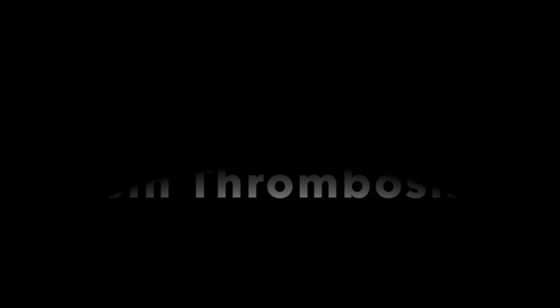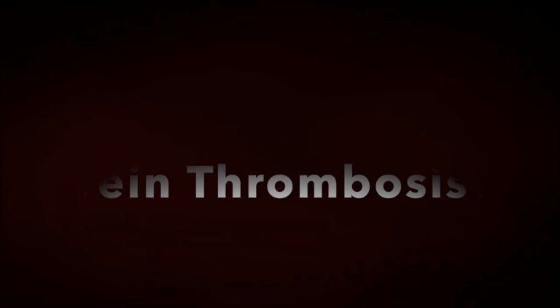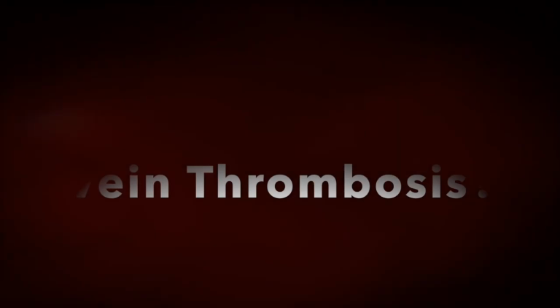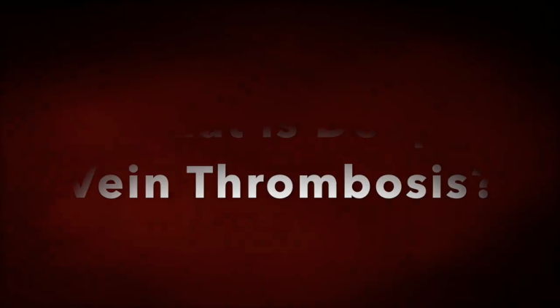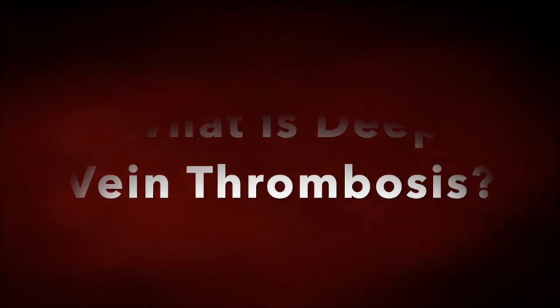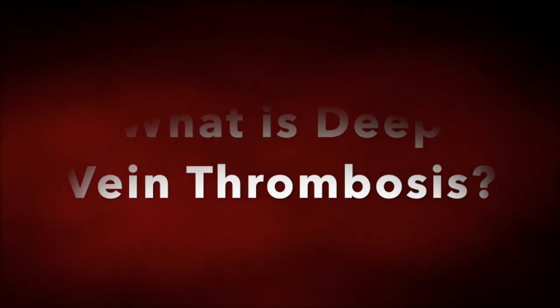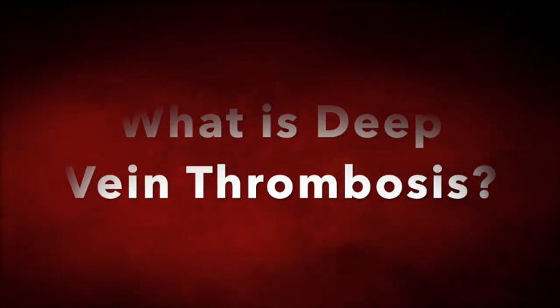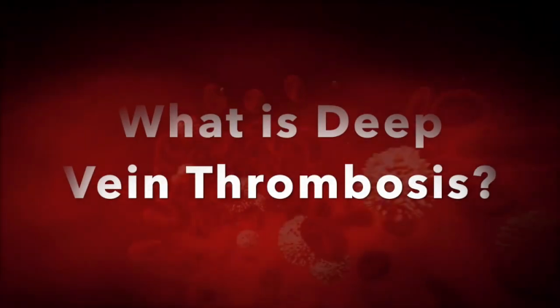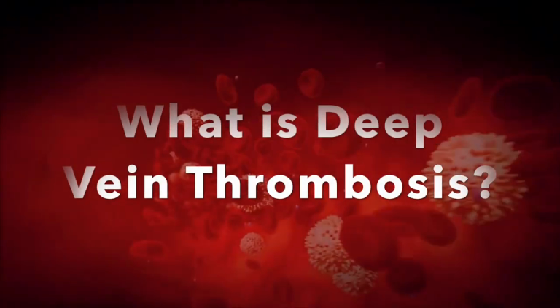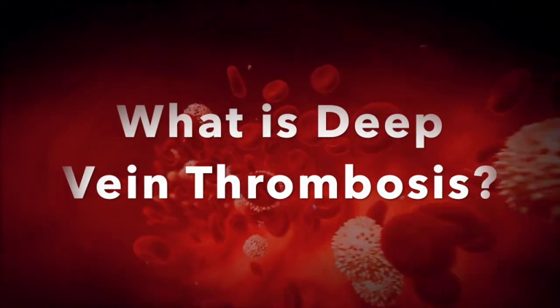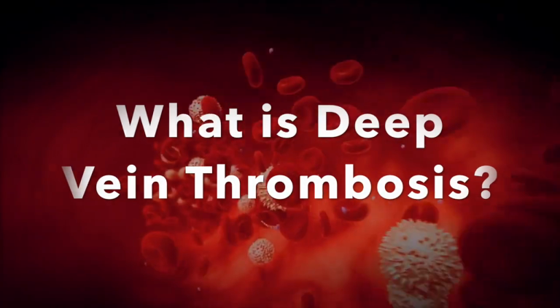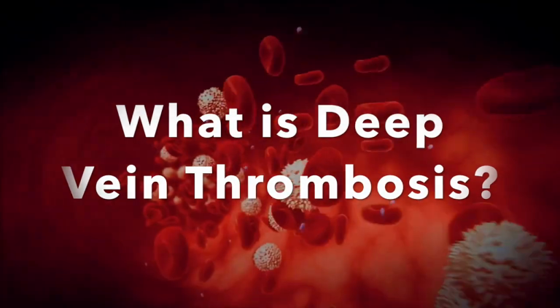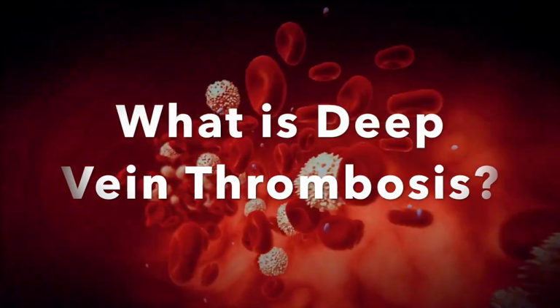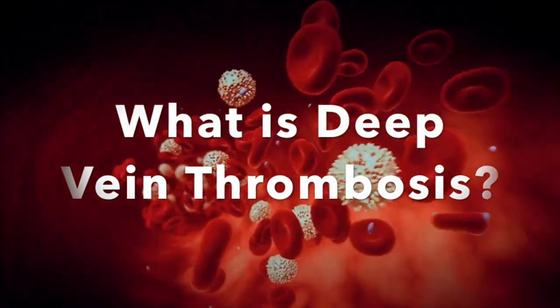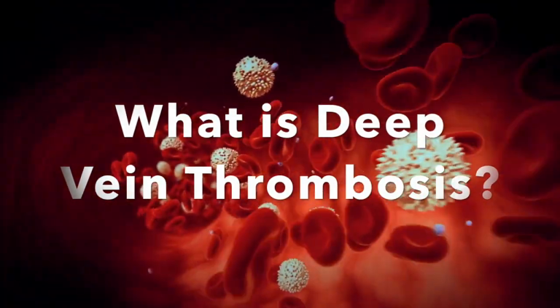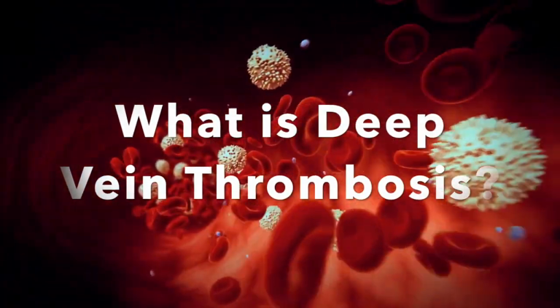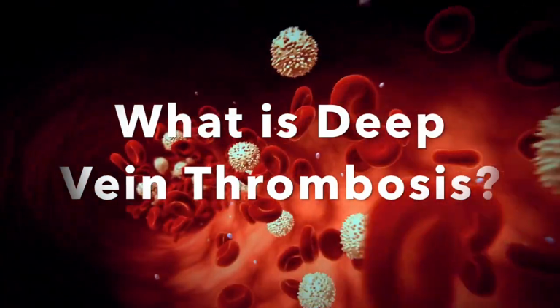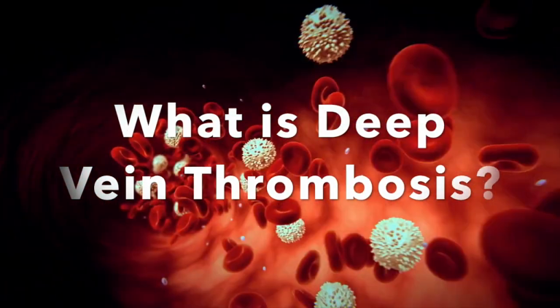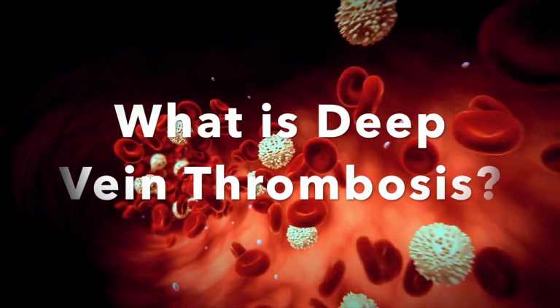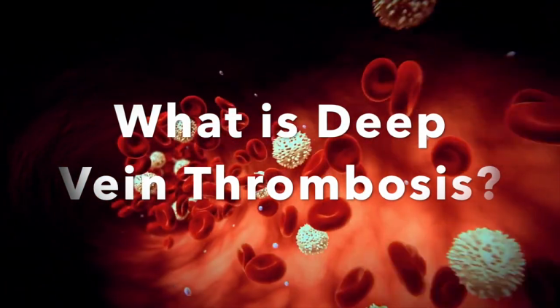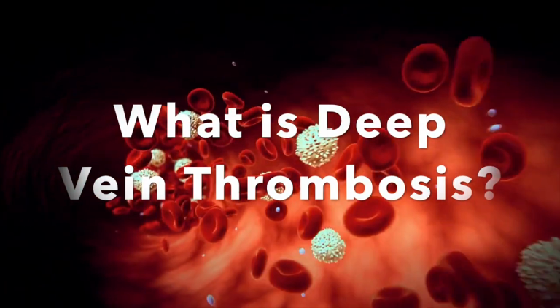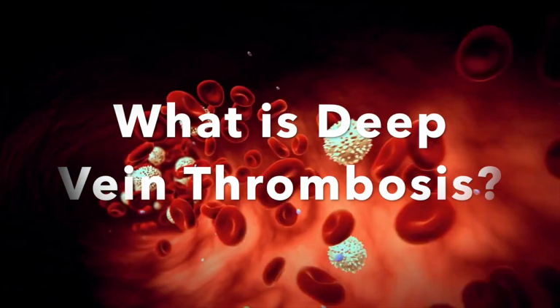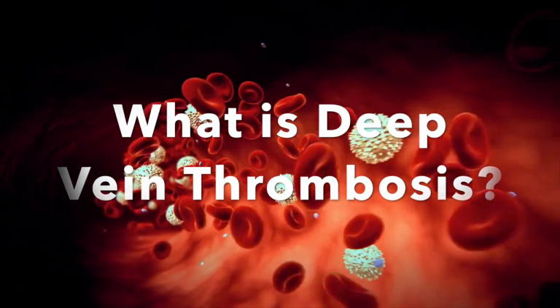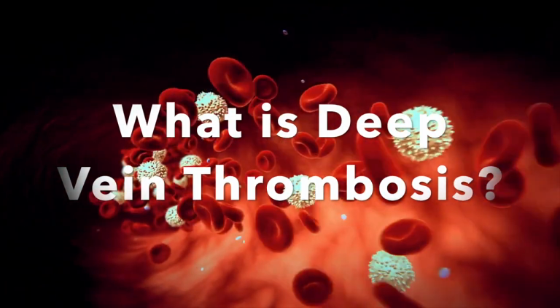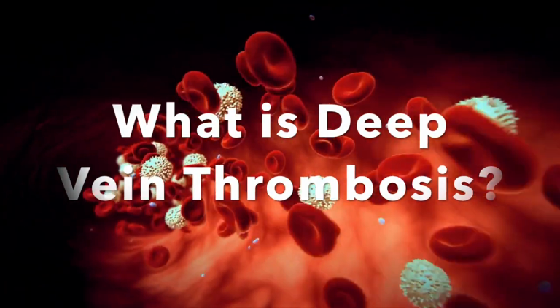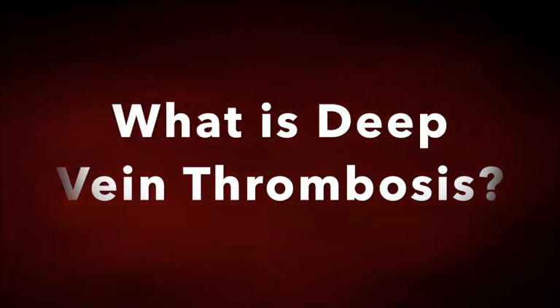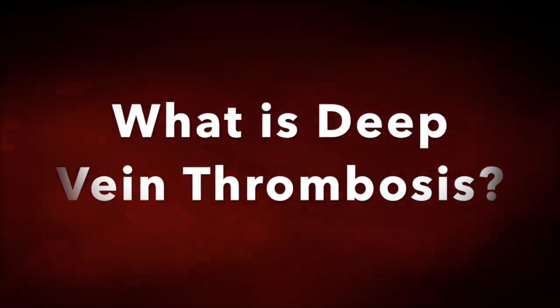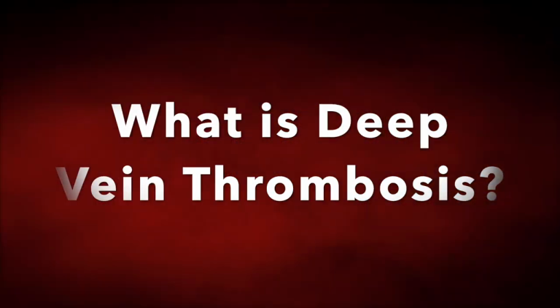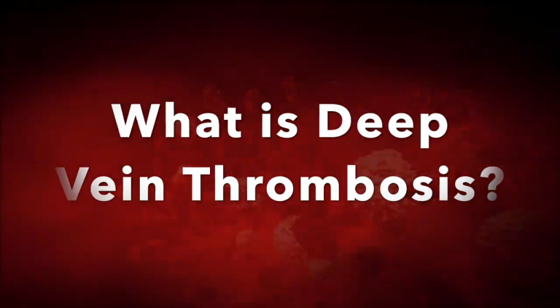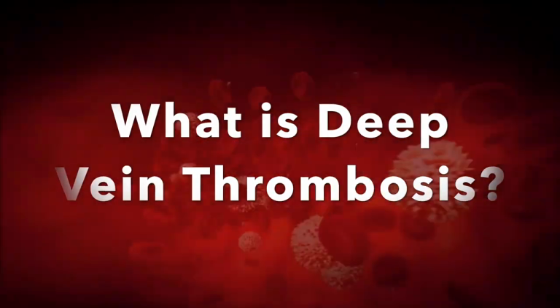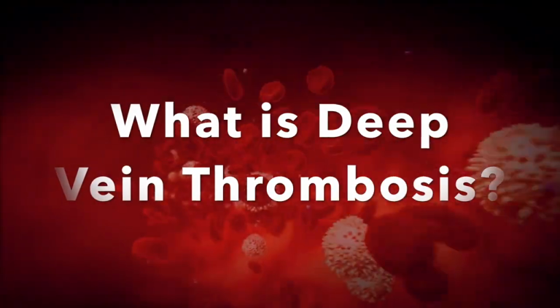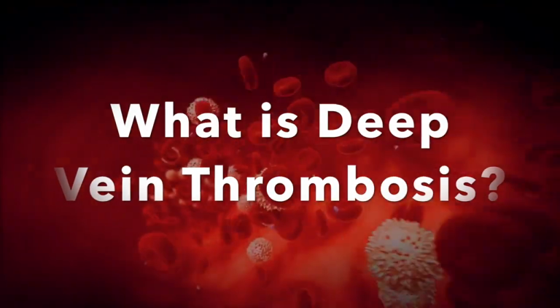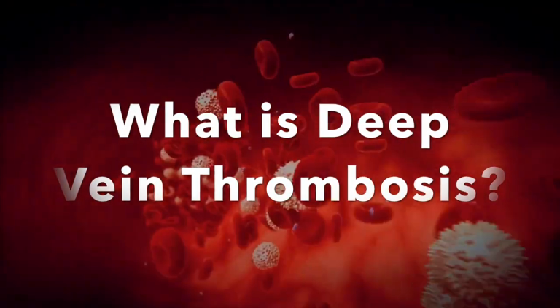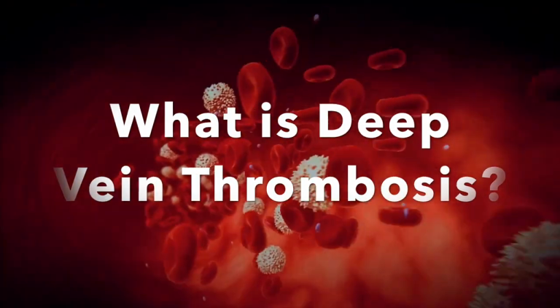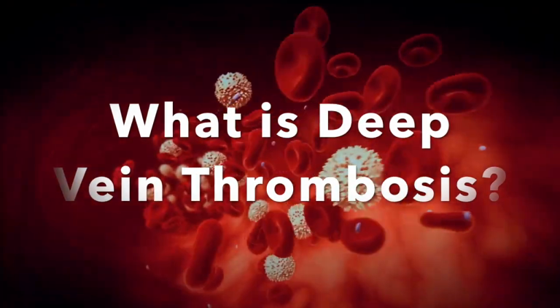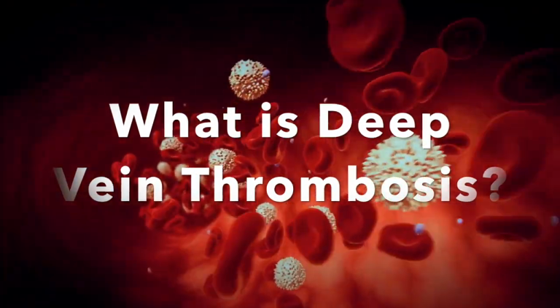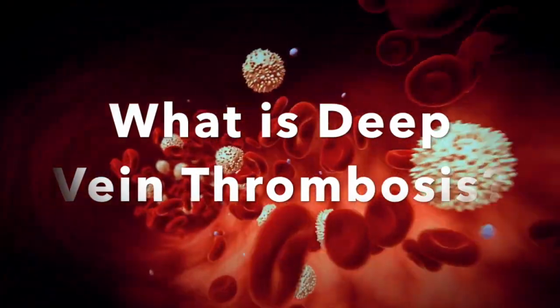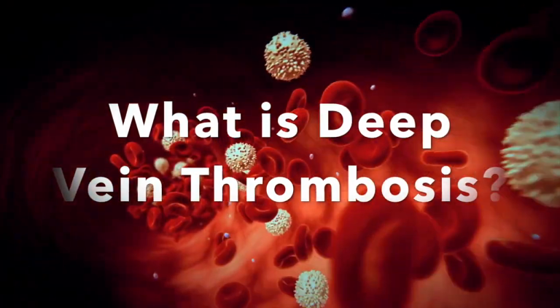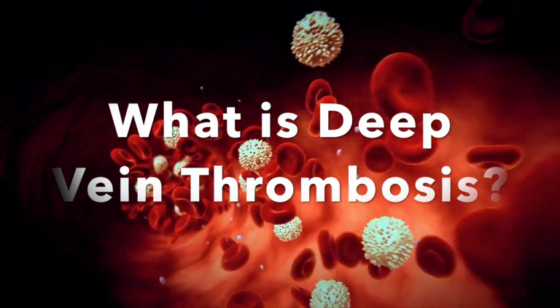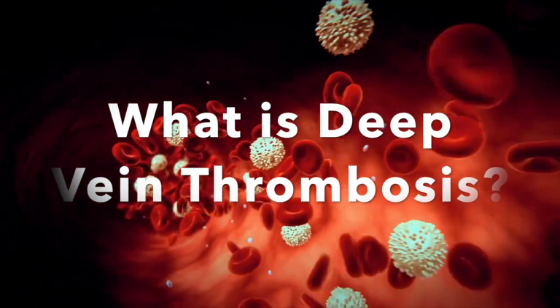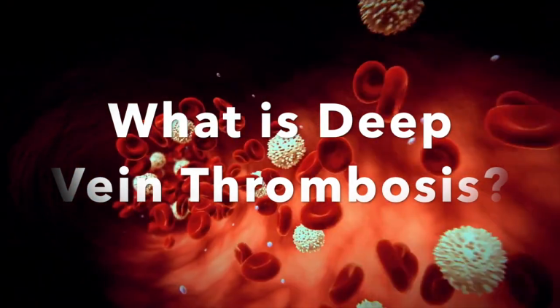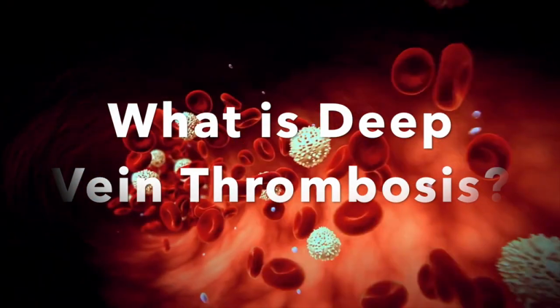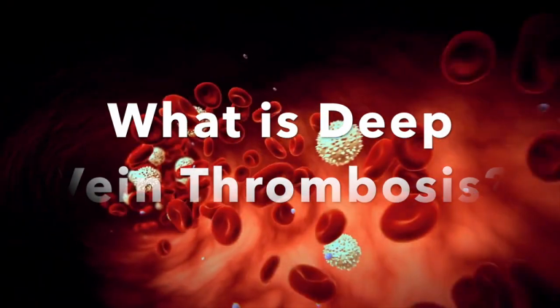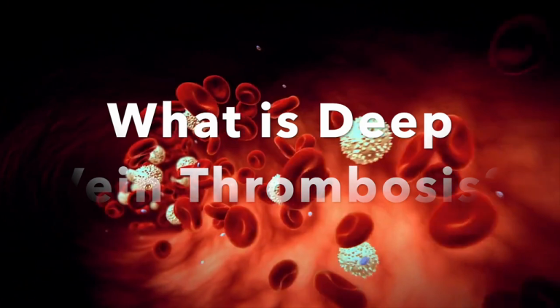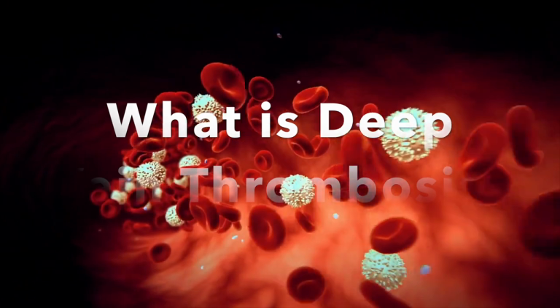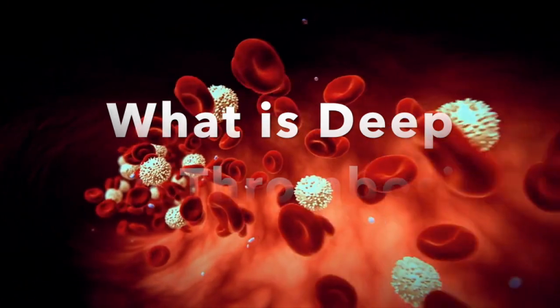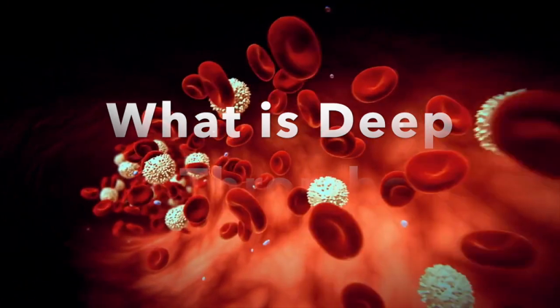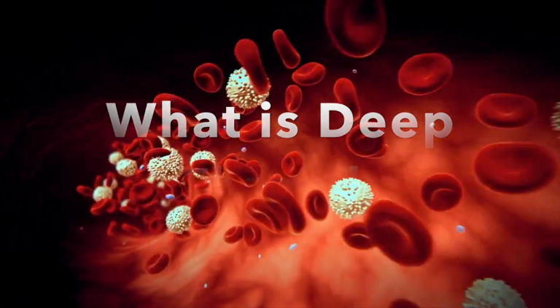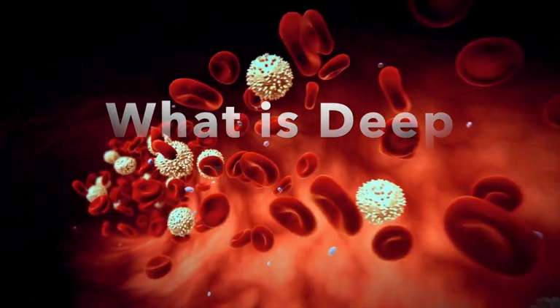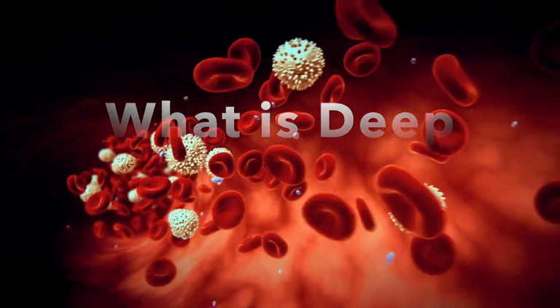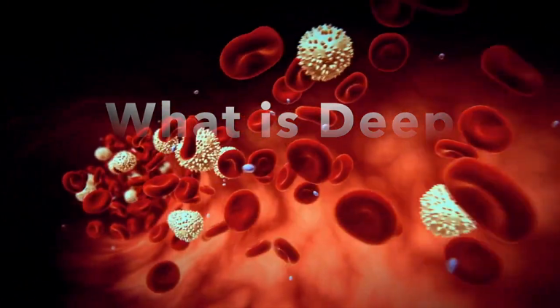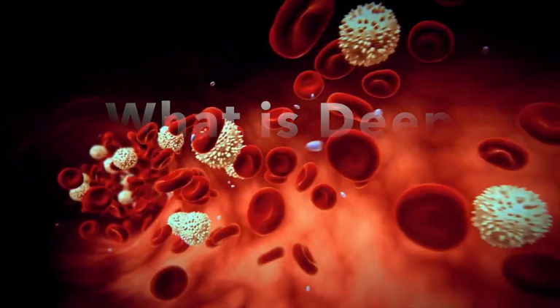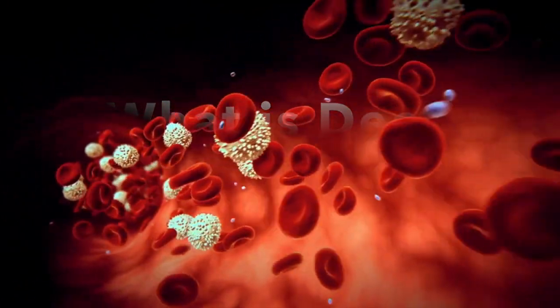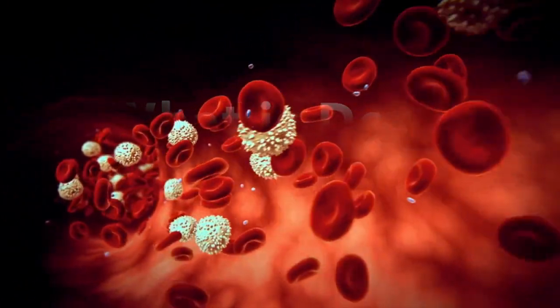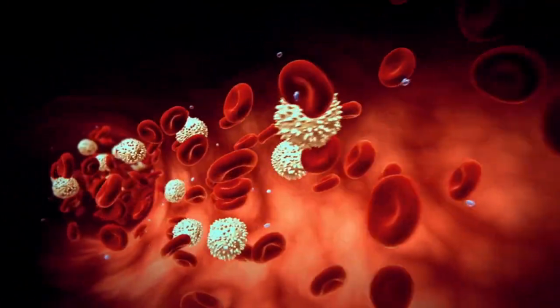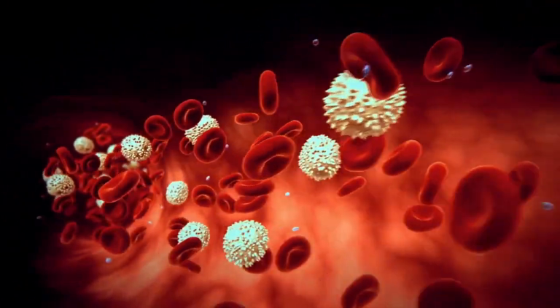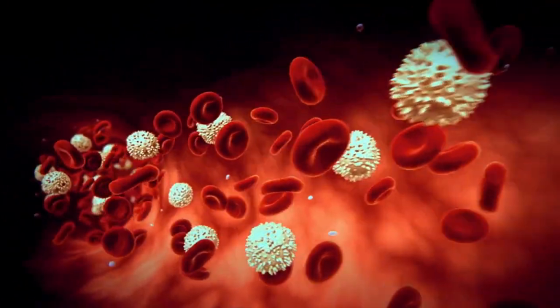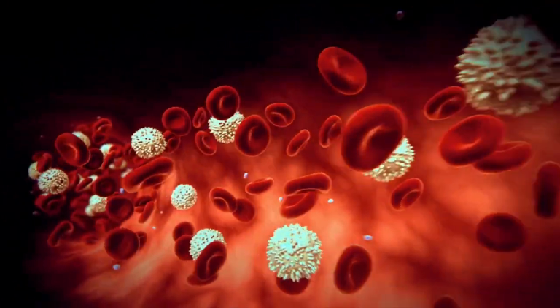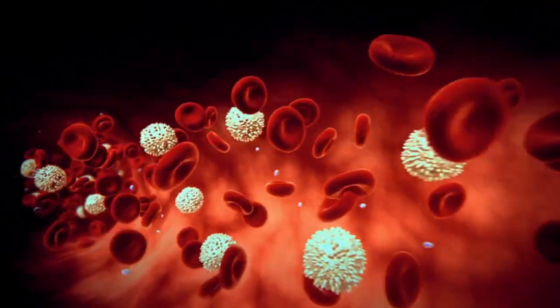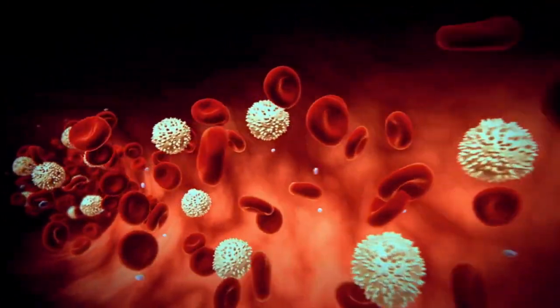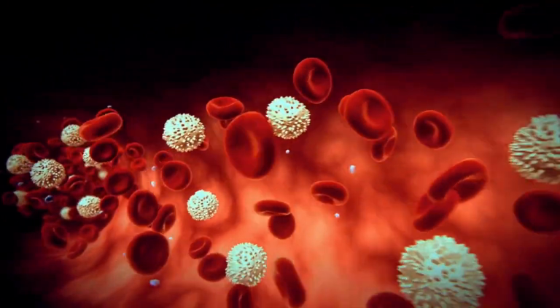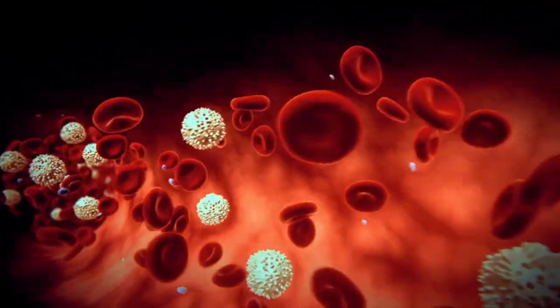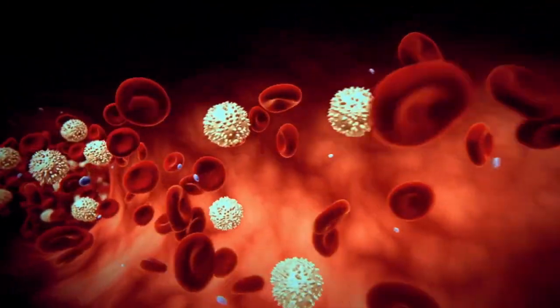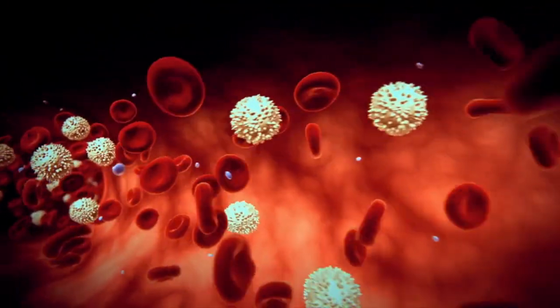Are you suffering from deep vein thrombosis or just want to know more about it? Then let's take a look and see how Jenny was diagnosed with DVT.